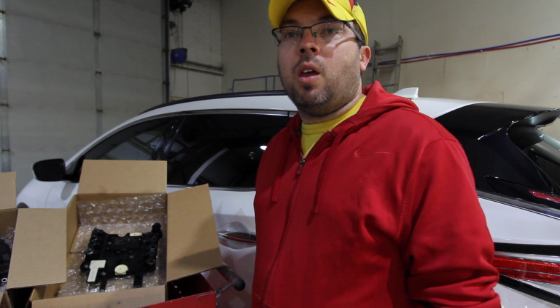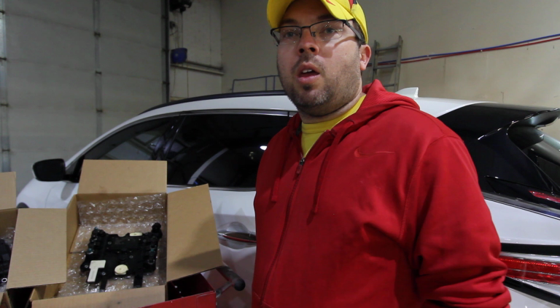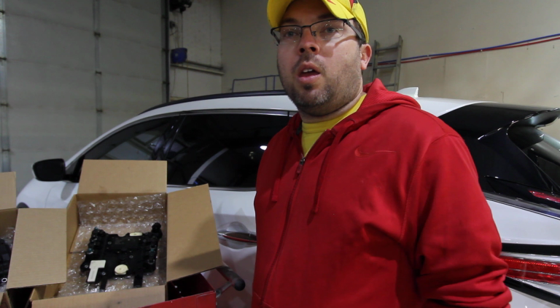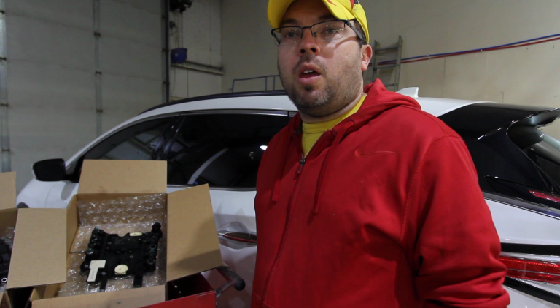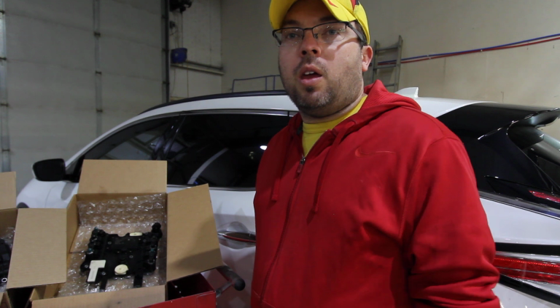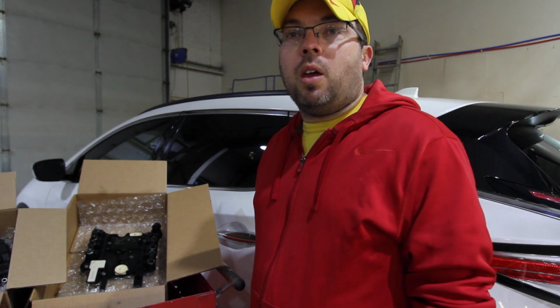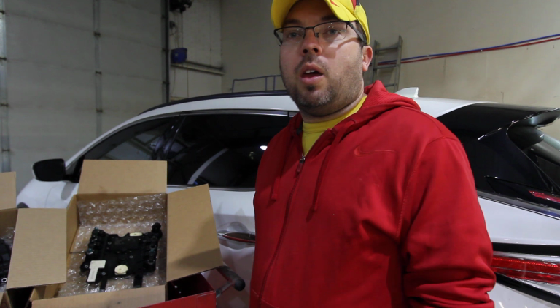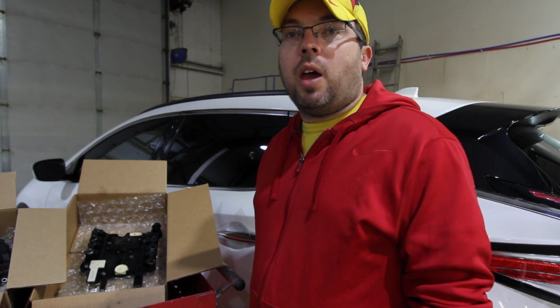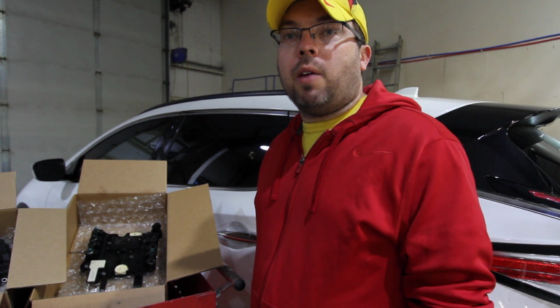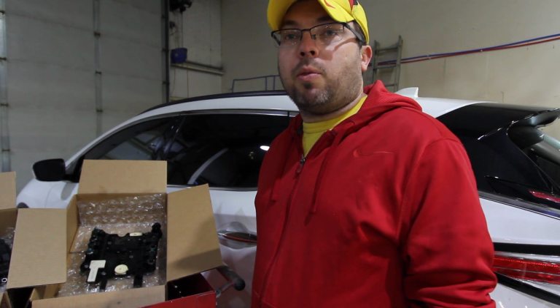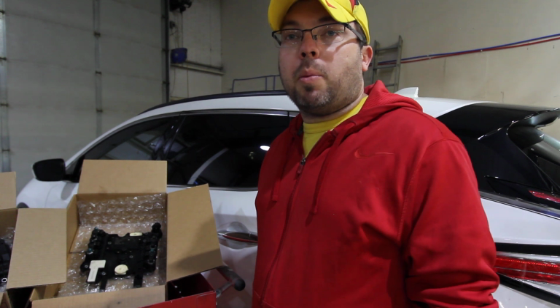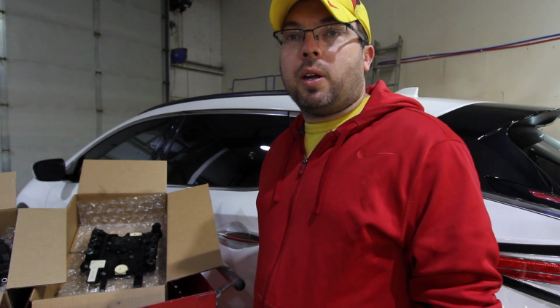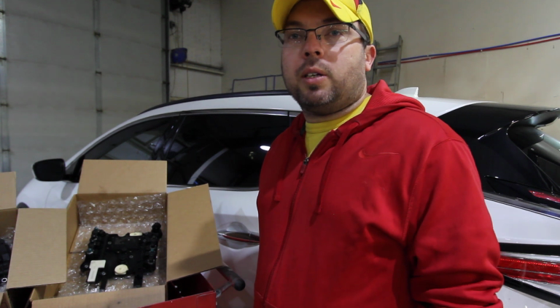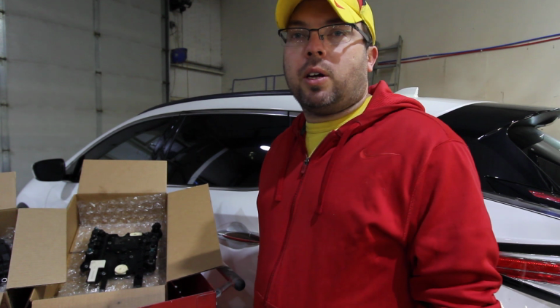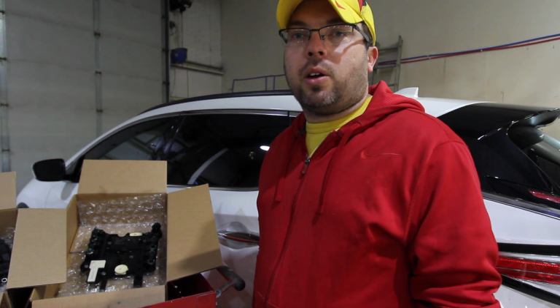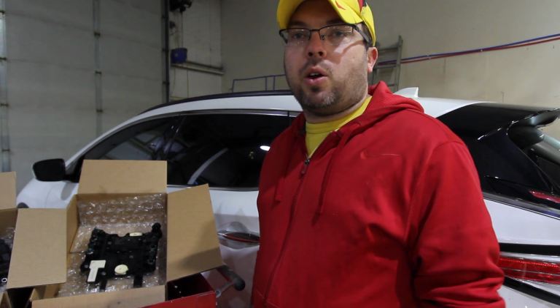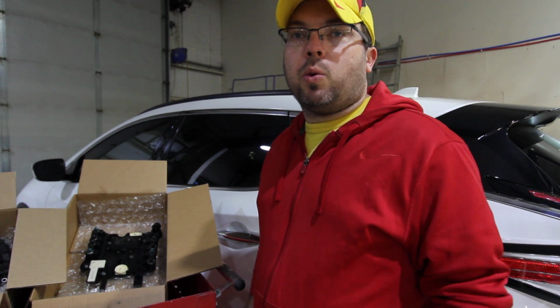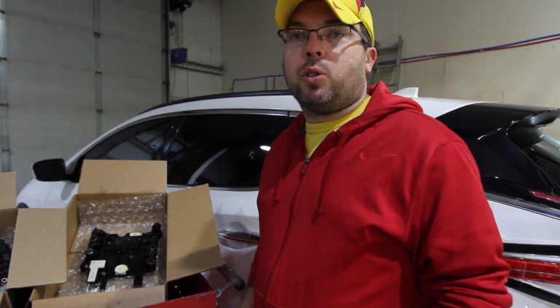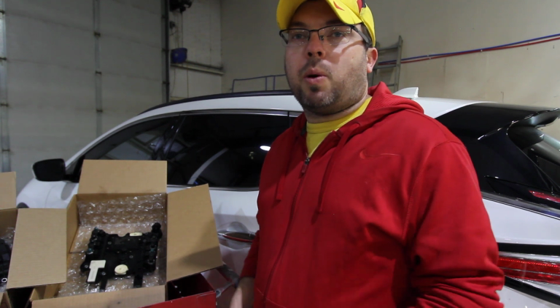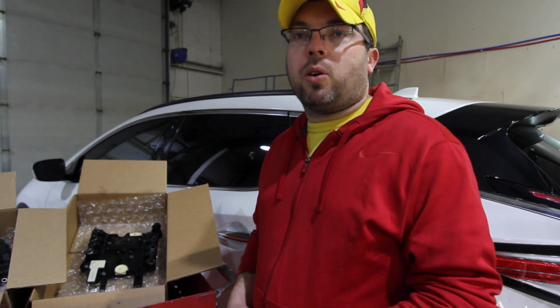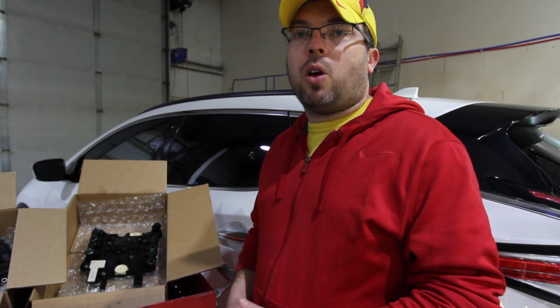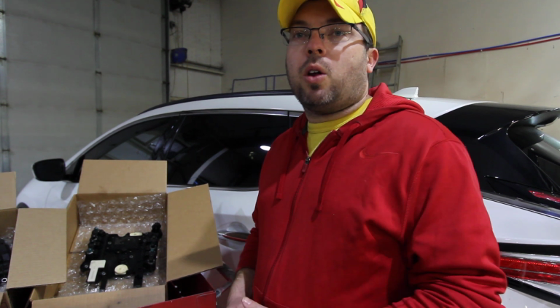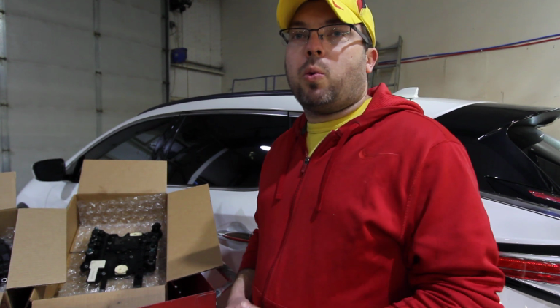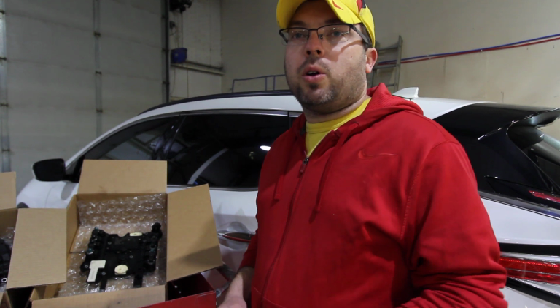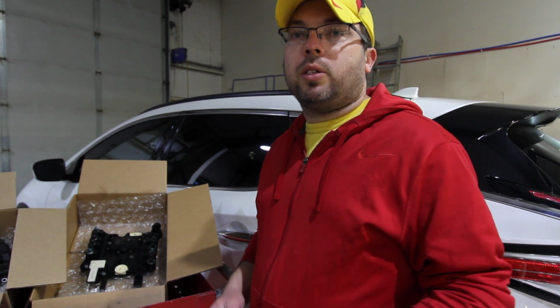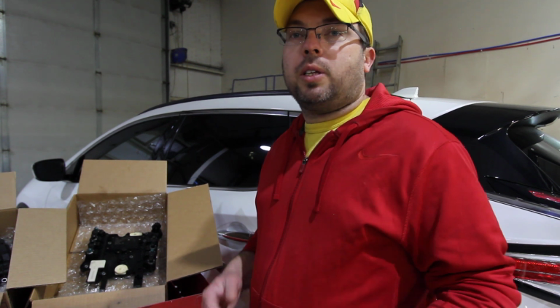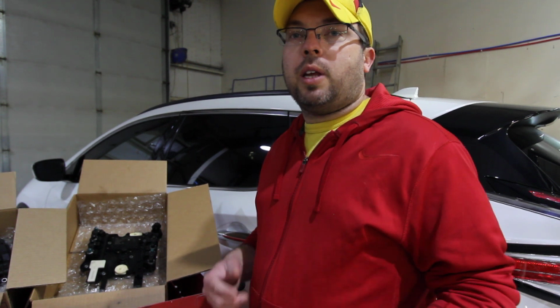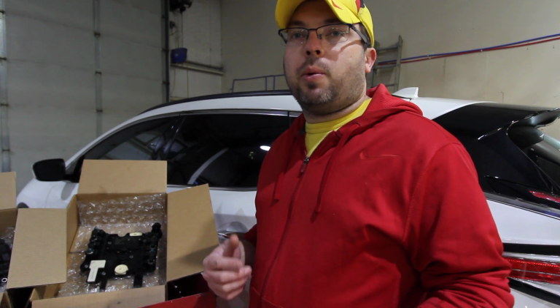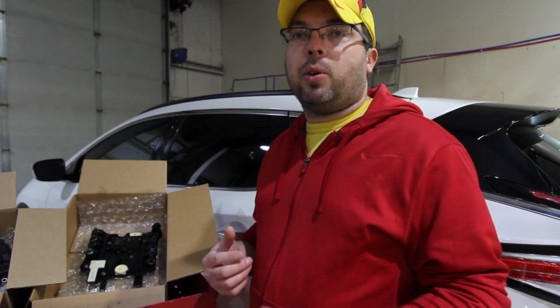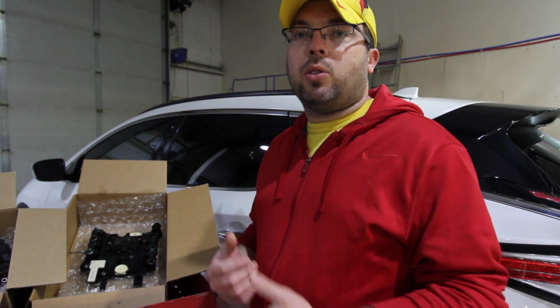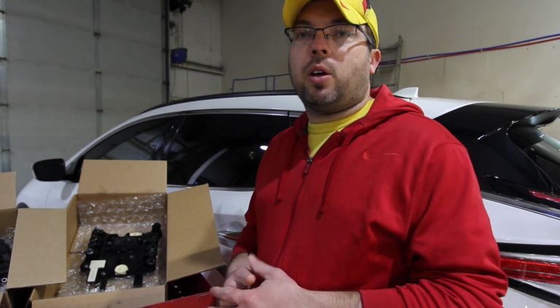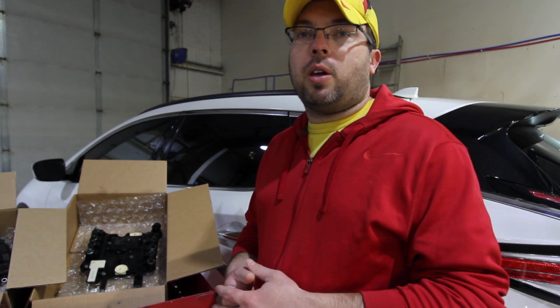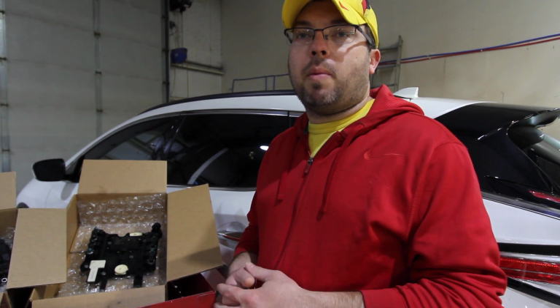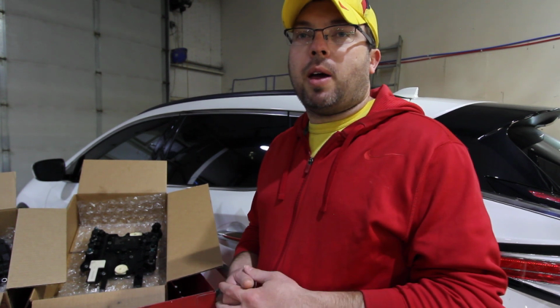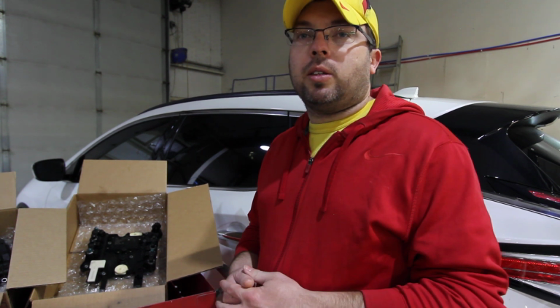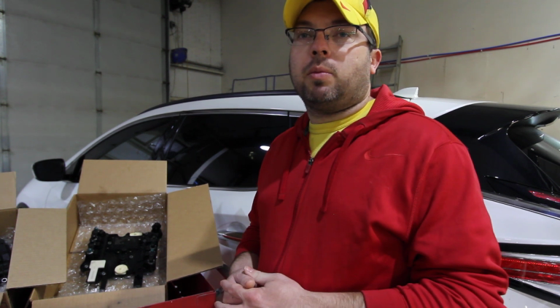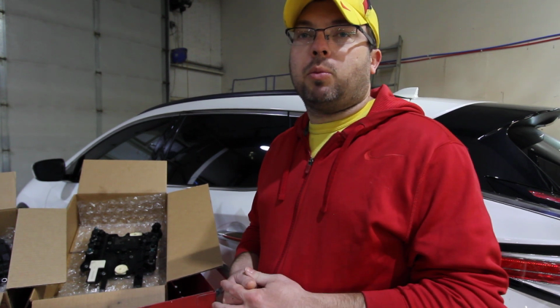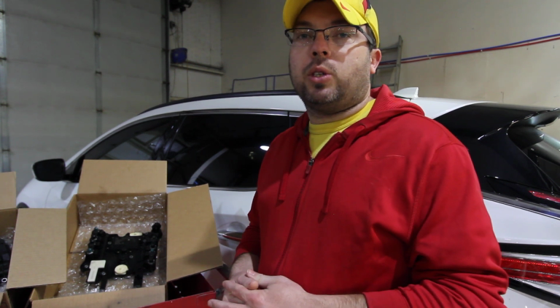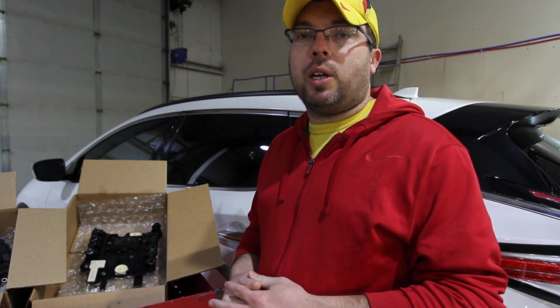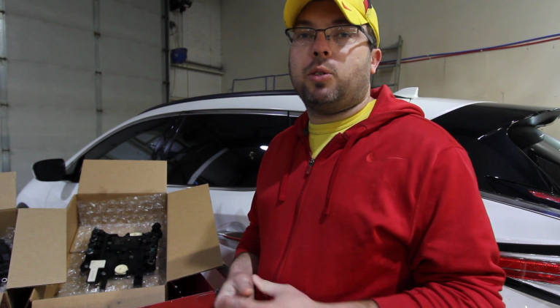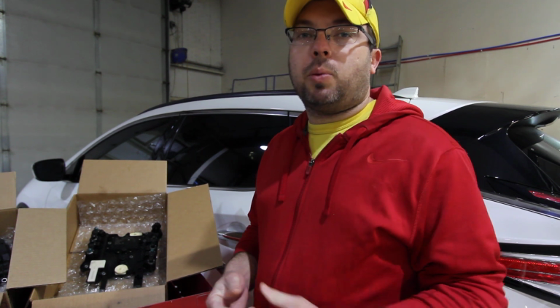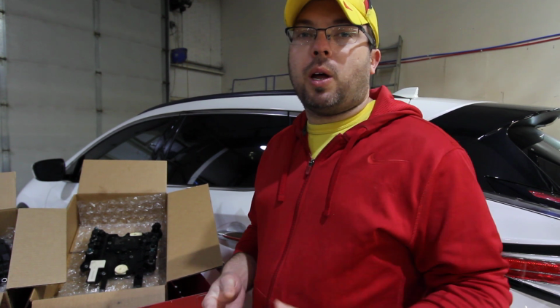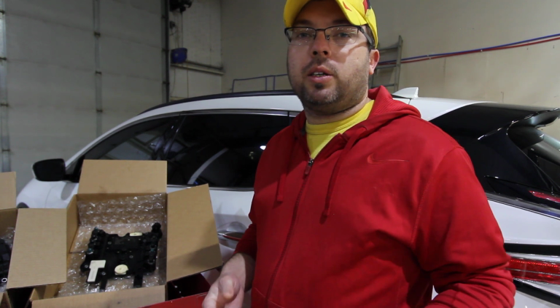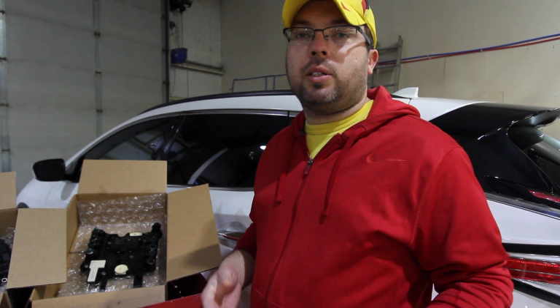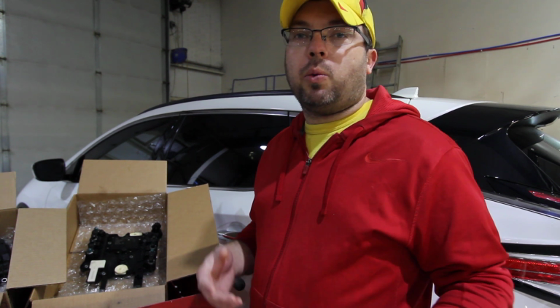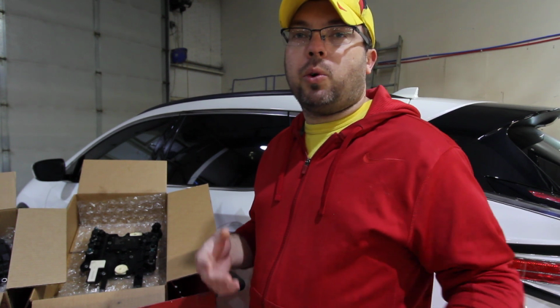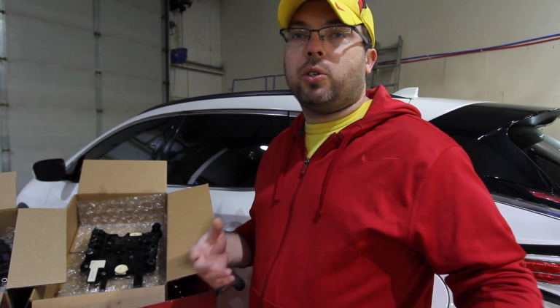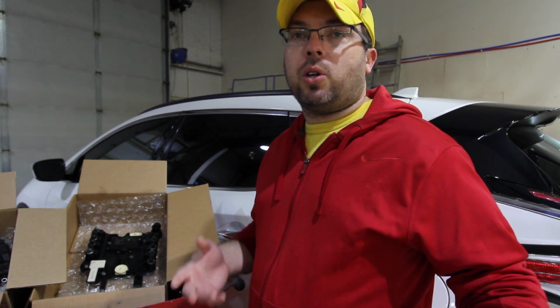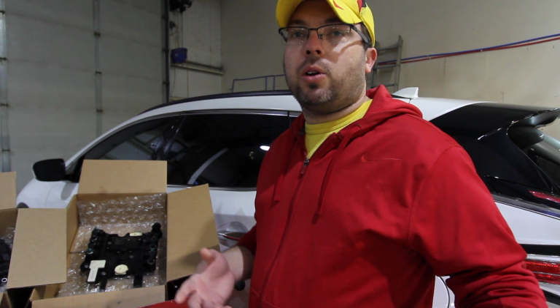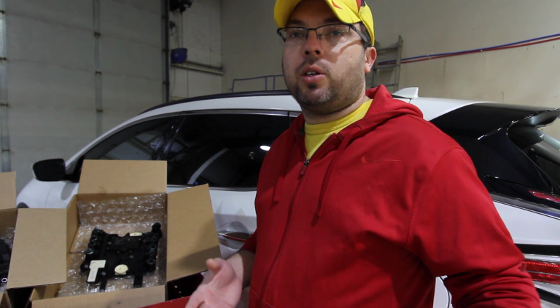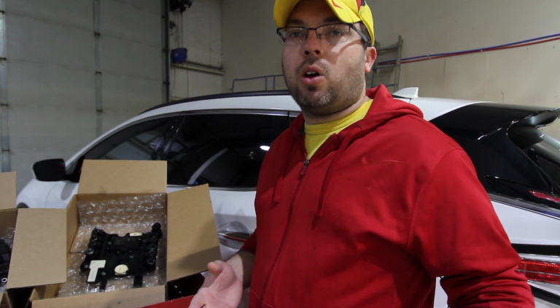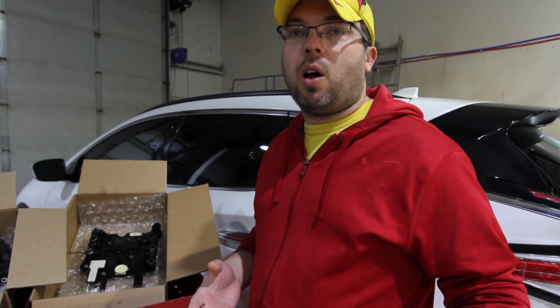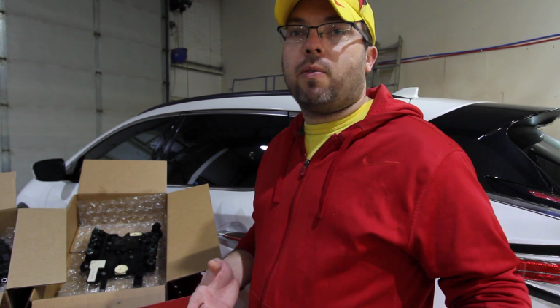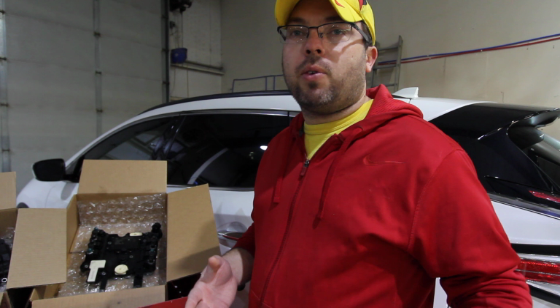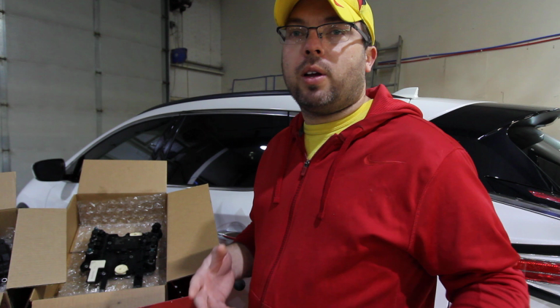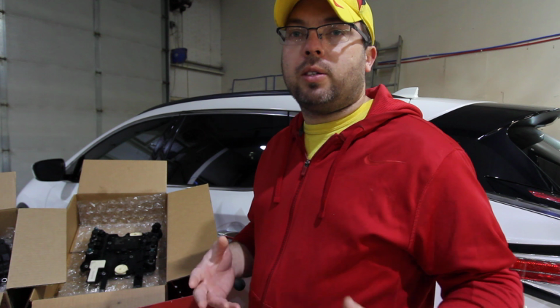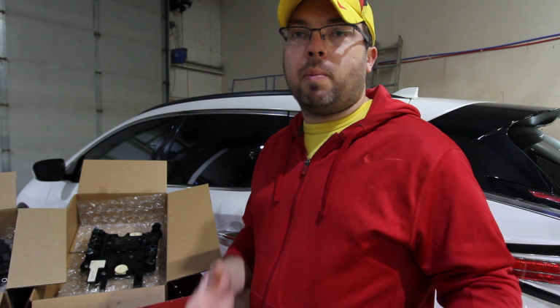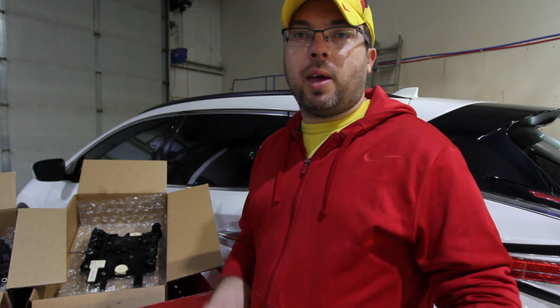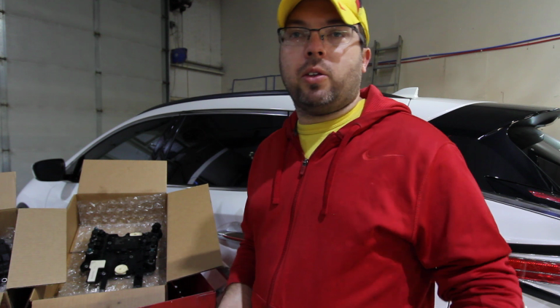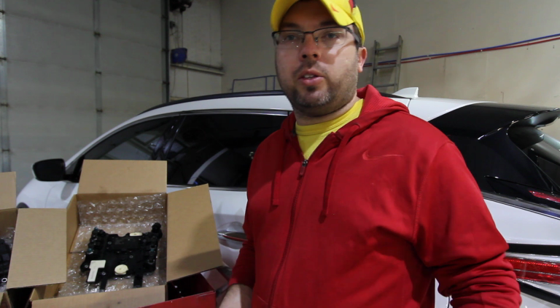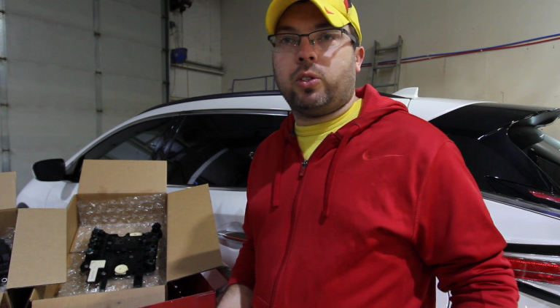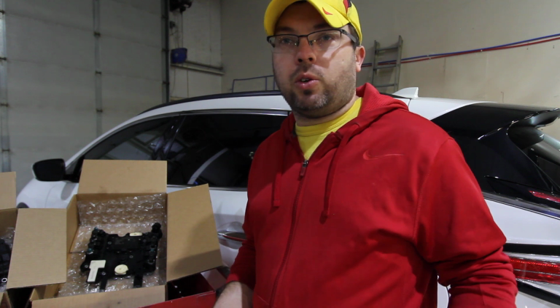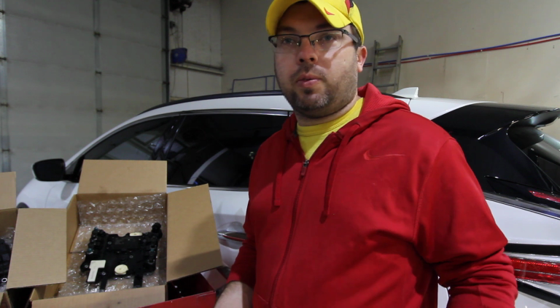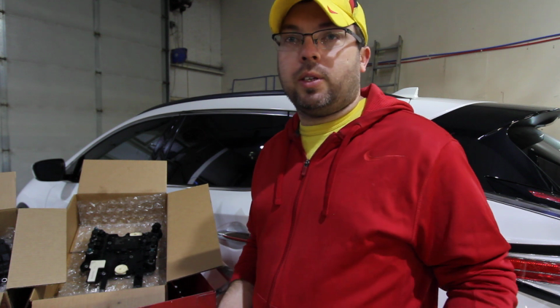Hey everybody, it's Eric here with Spartan Auto Works. Today we're talking about some Mercedes products that we're starting to offer as a mail-in service.